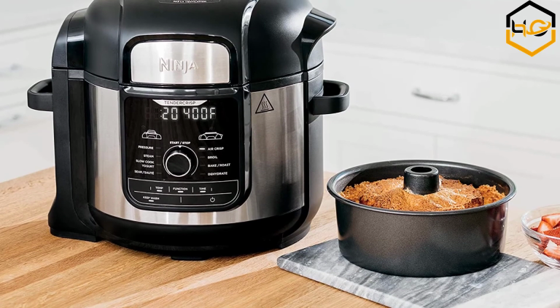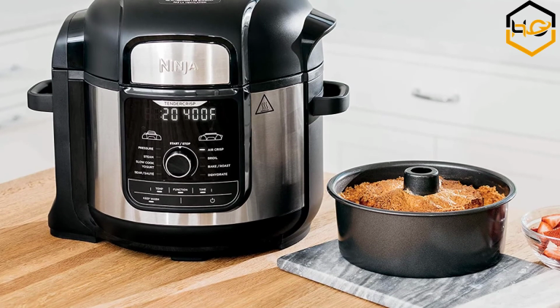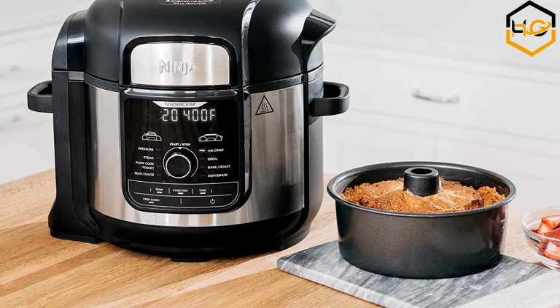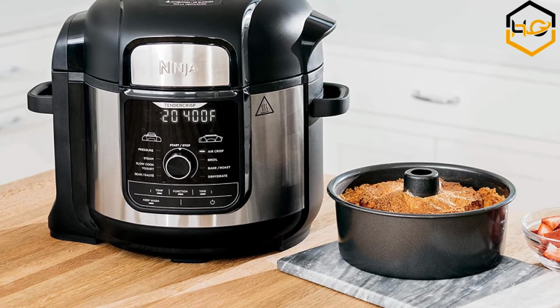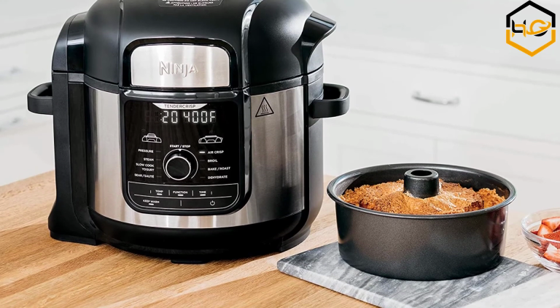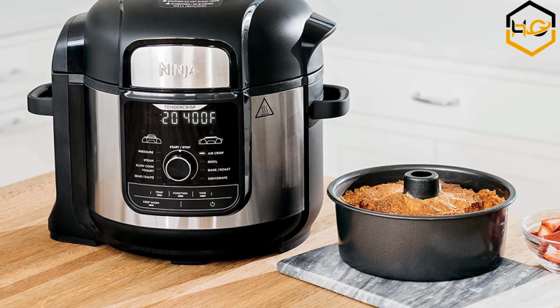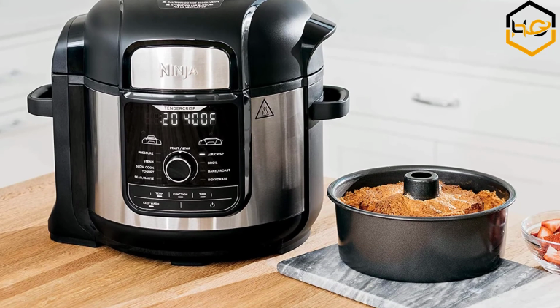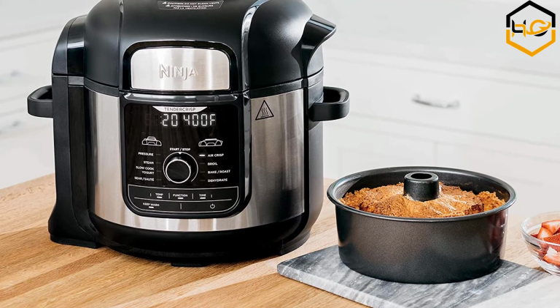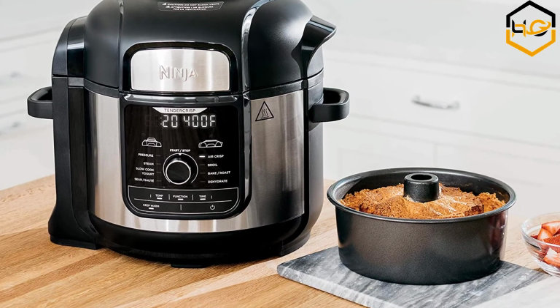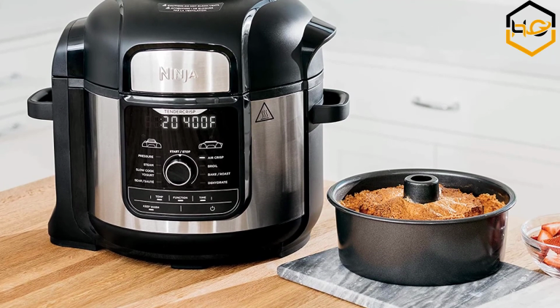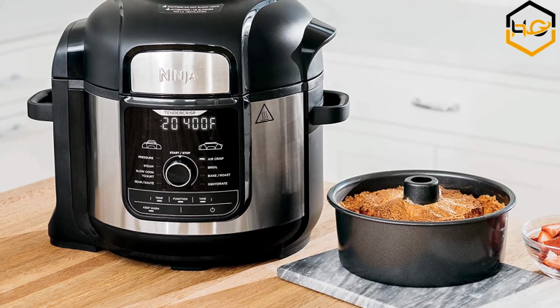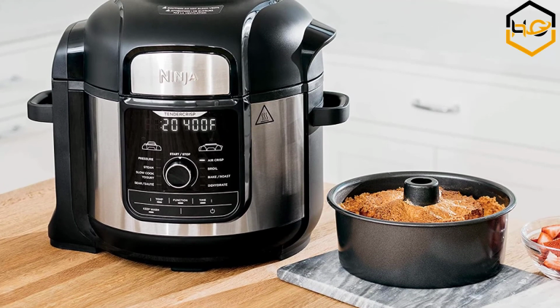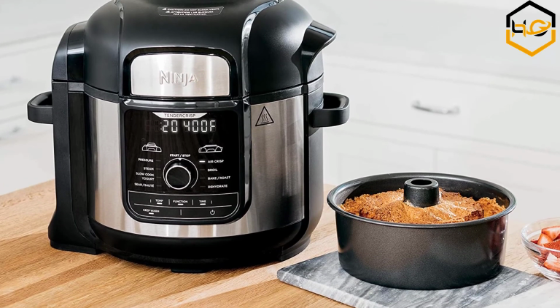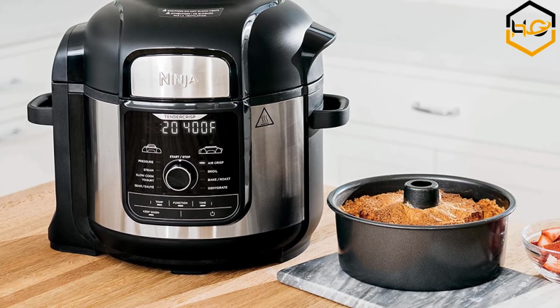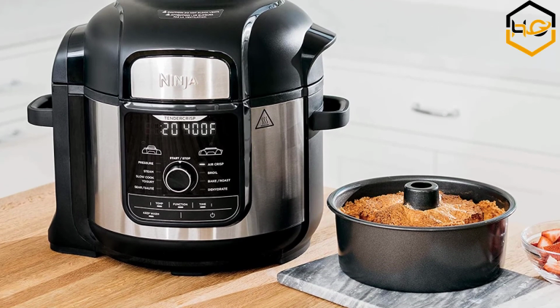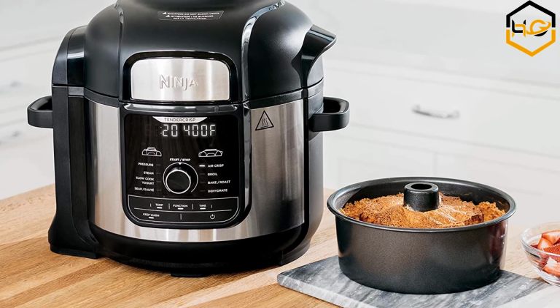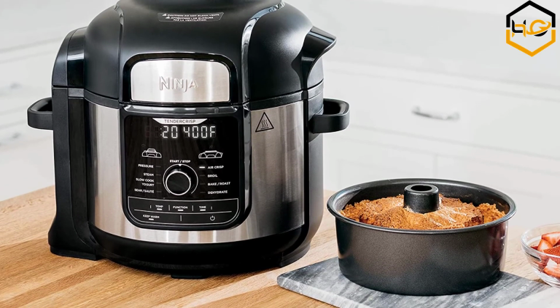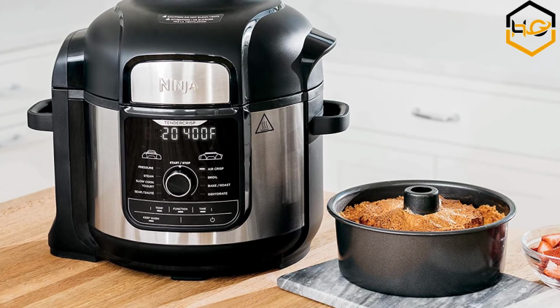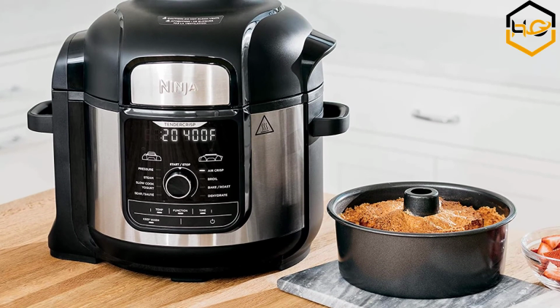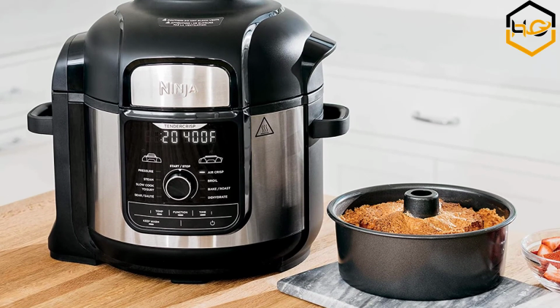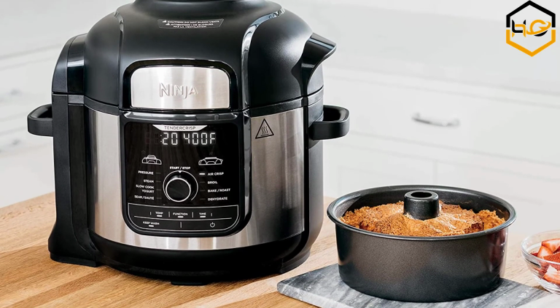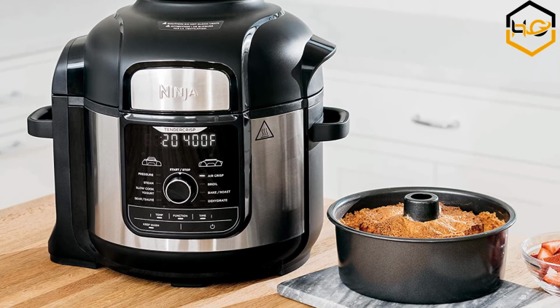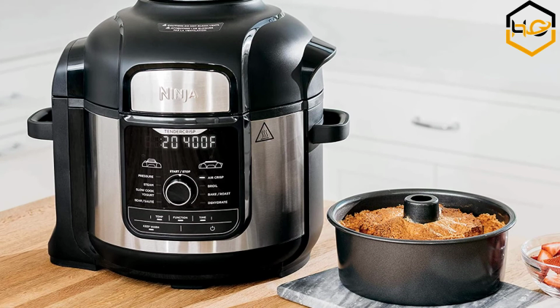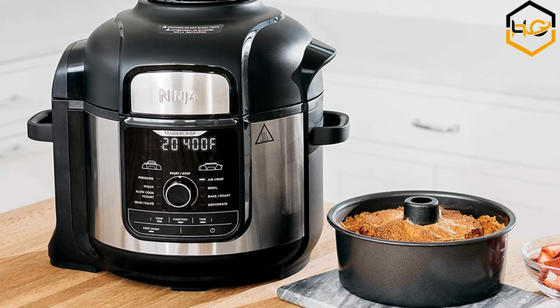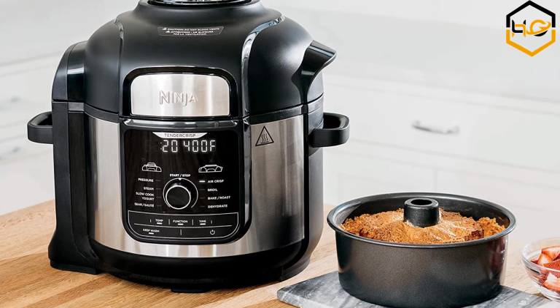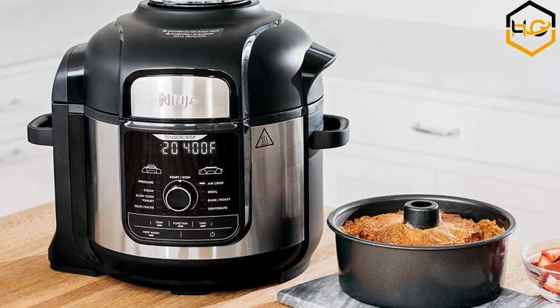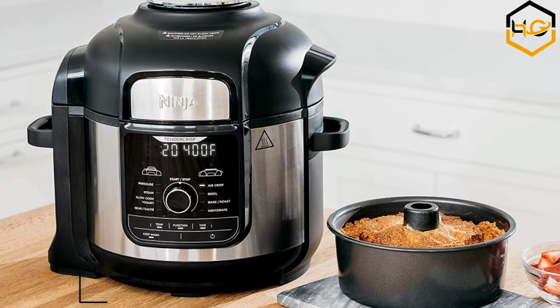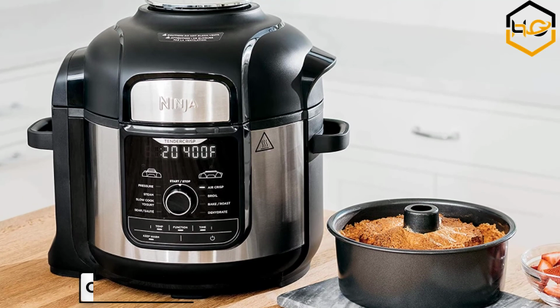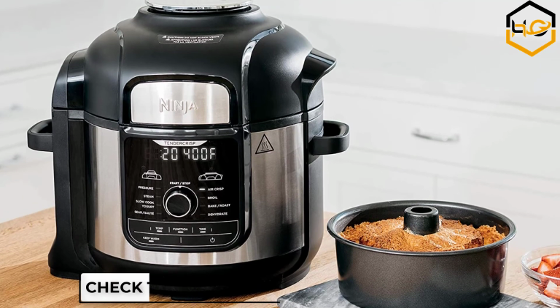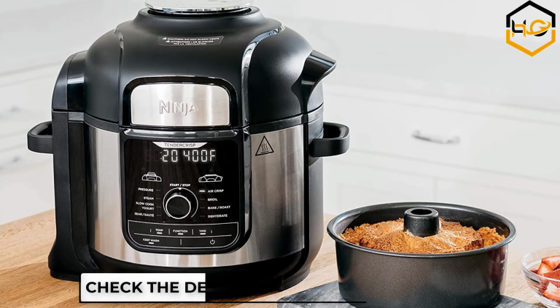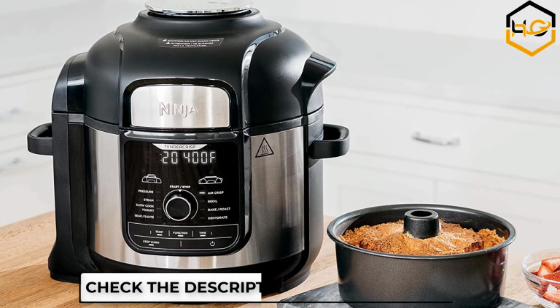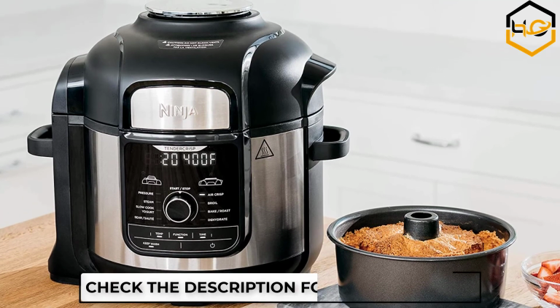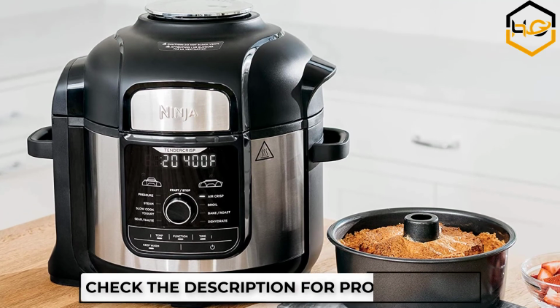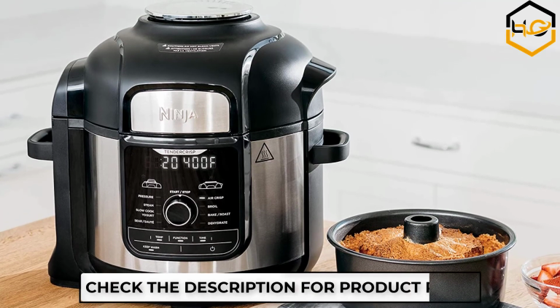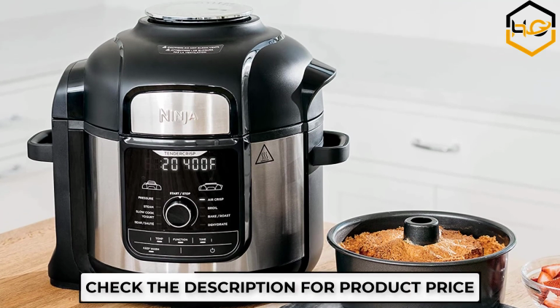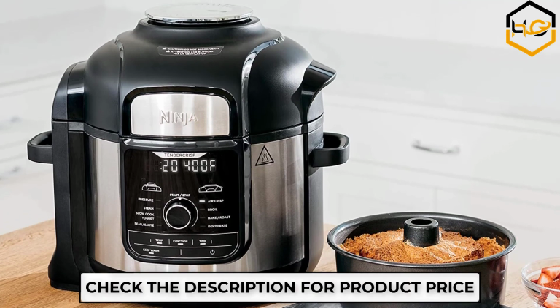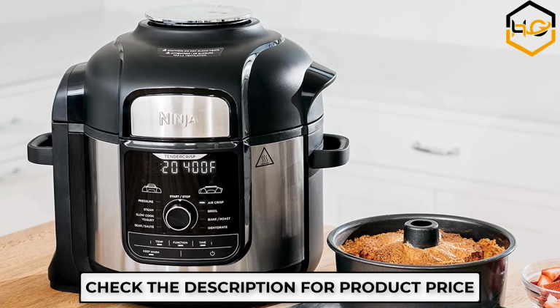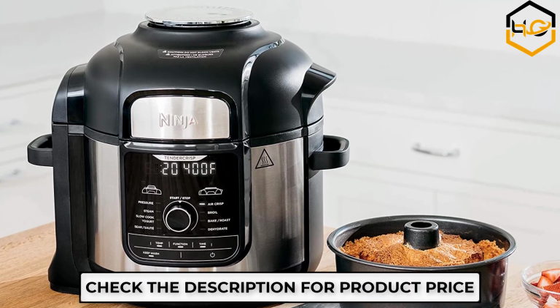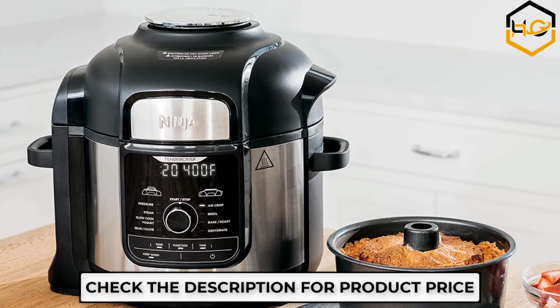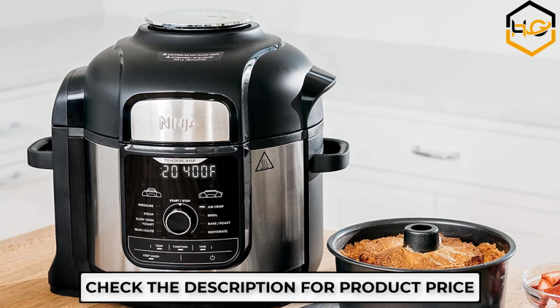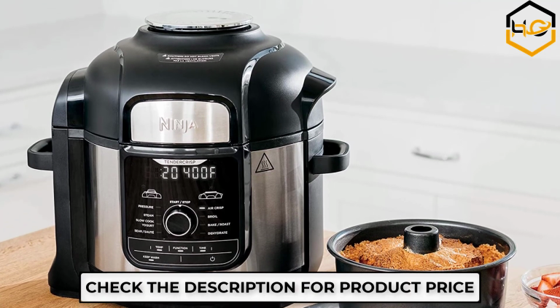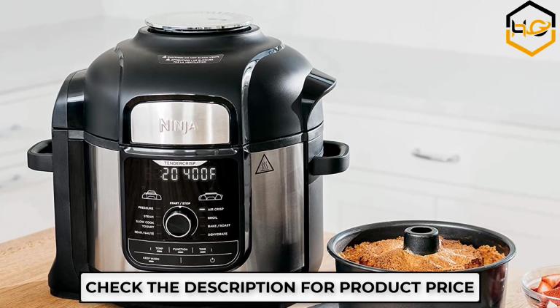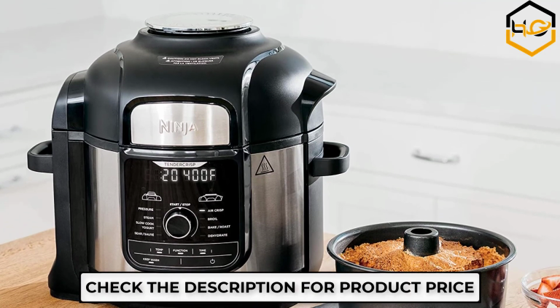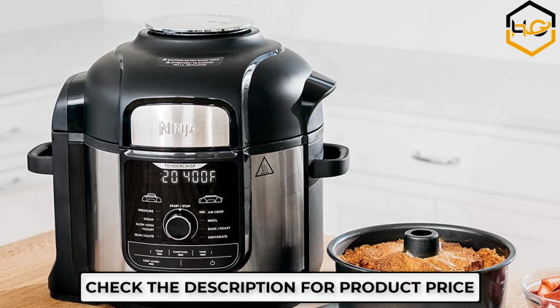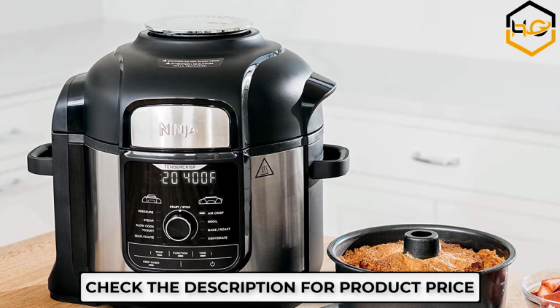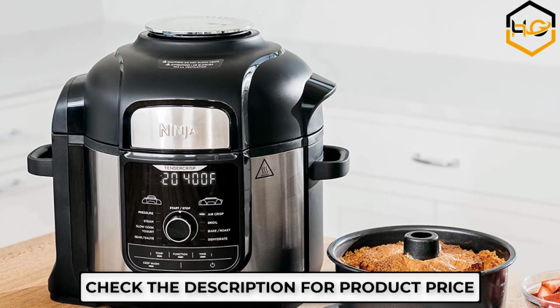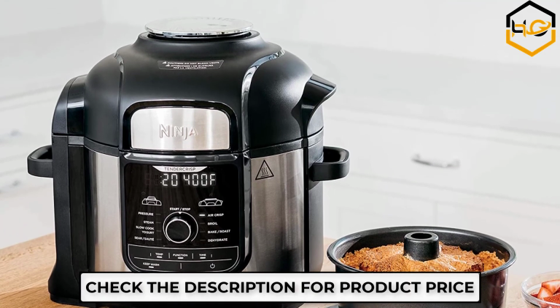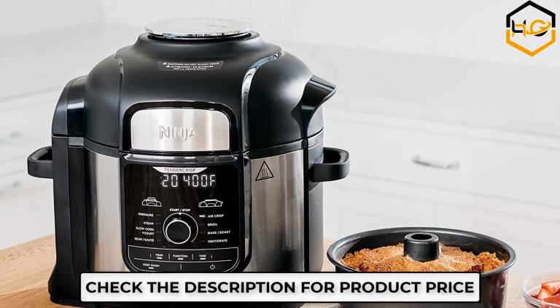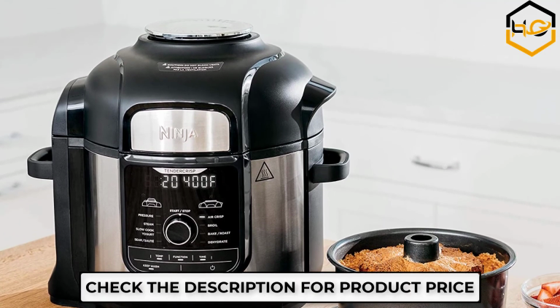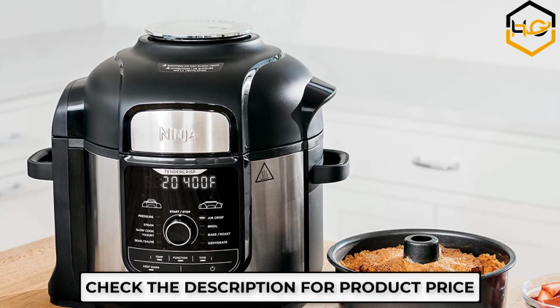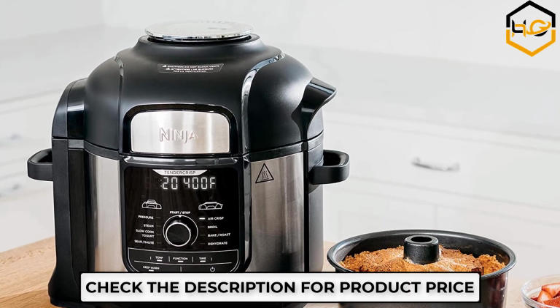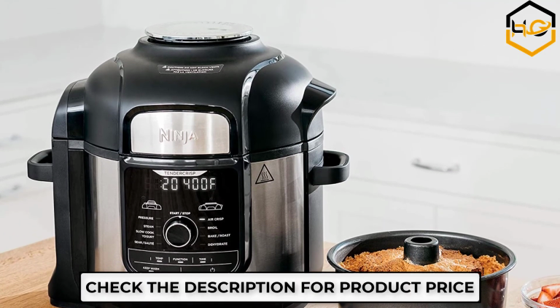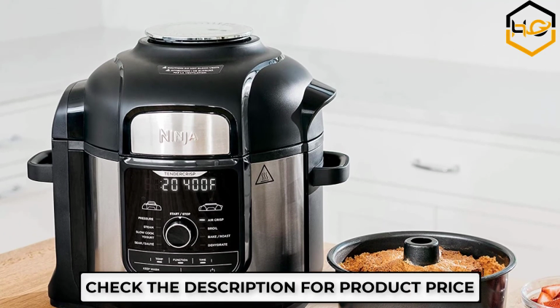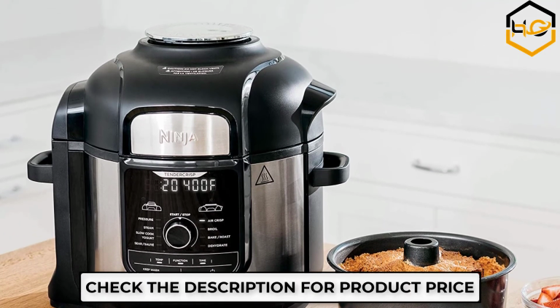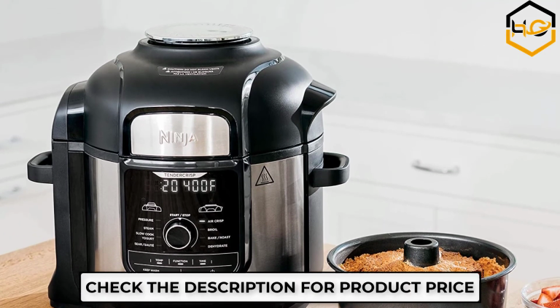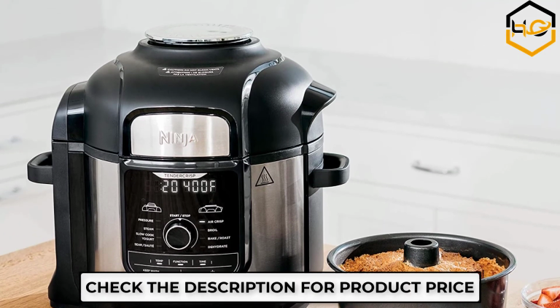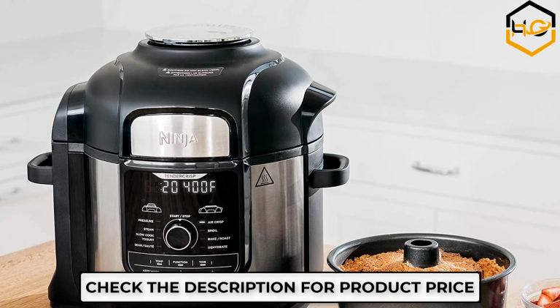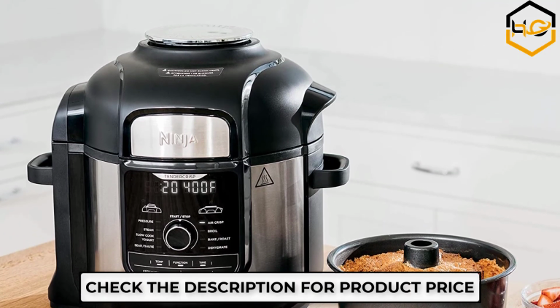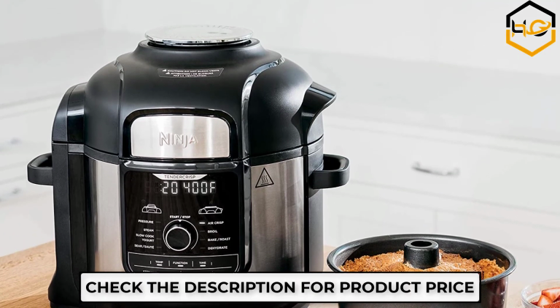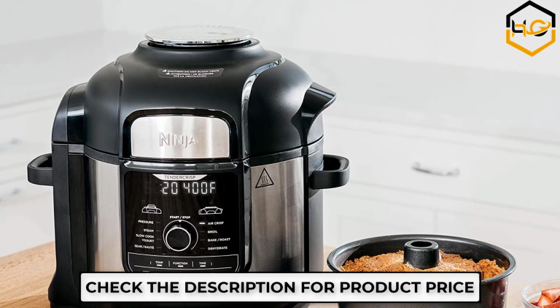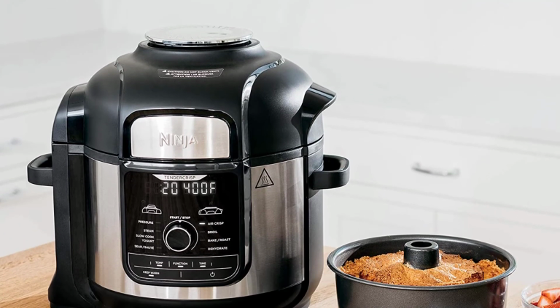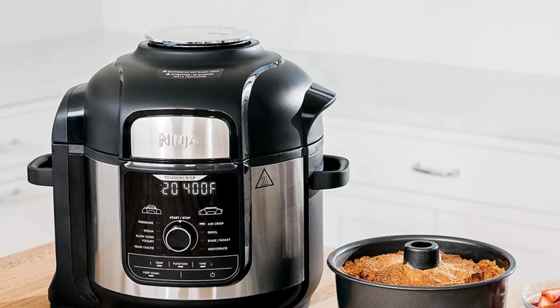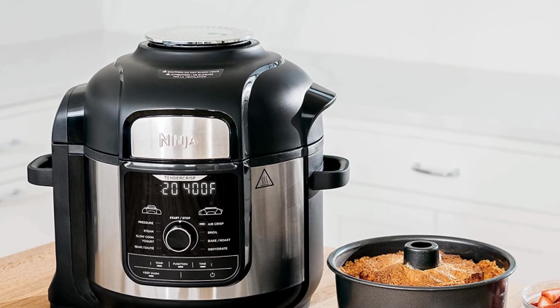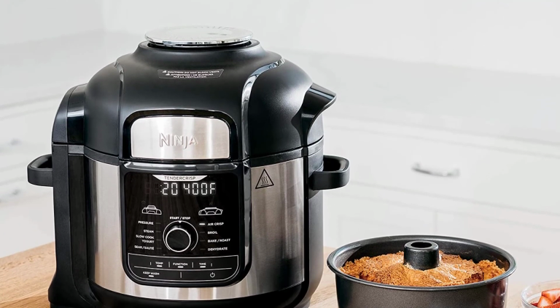Now it's your turn — let us know in the comment box below if this video helped you find the best Amazon Prime deals for your needs.